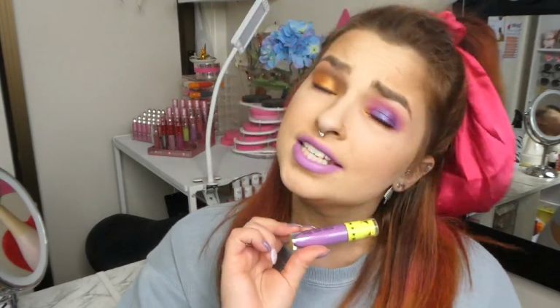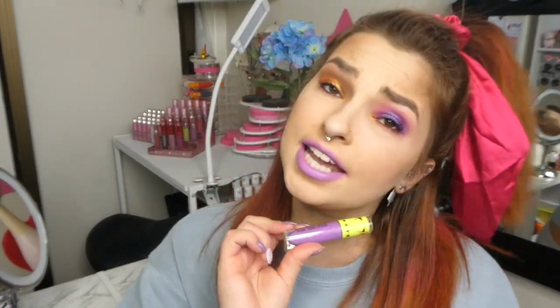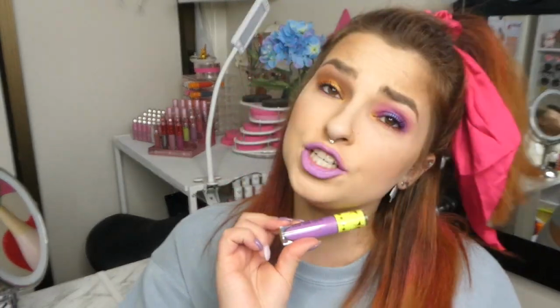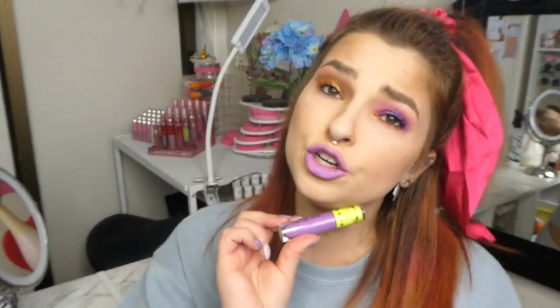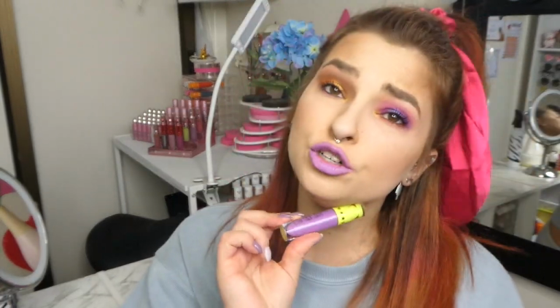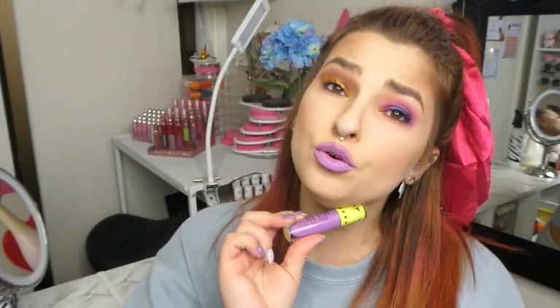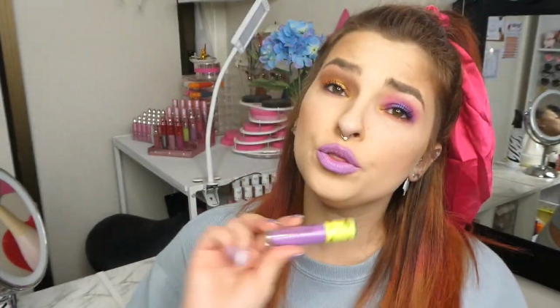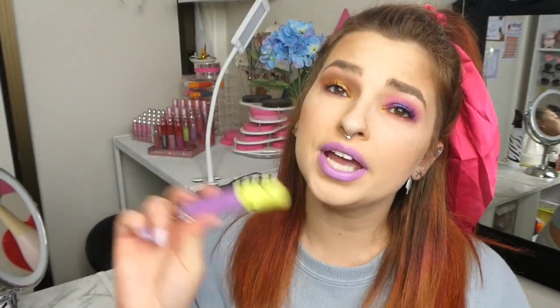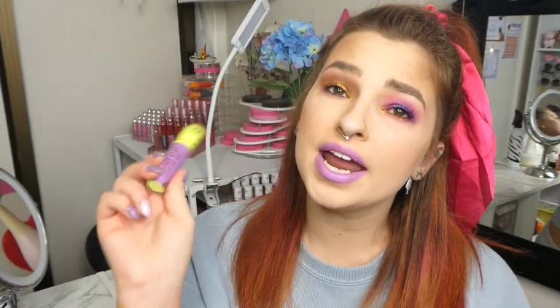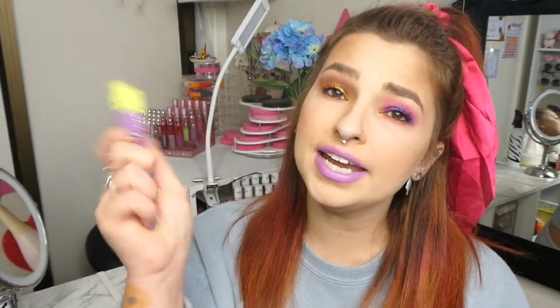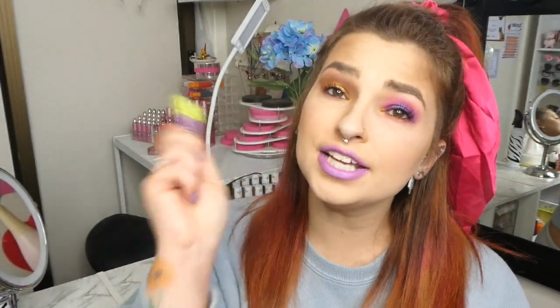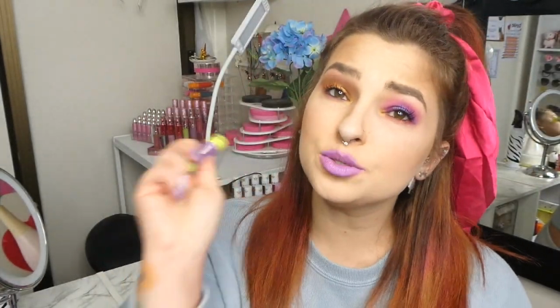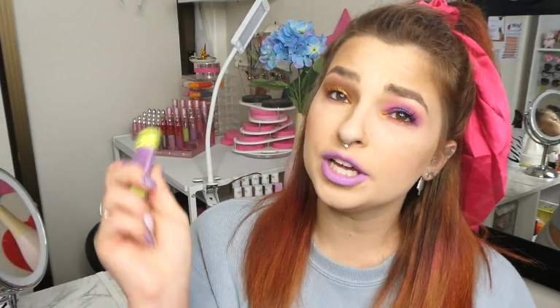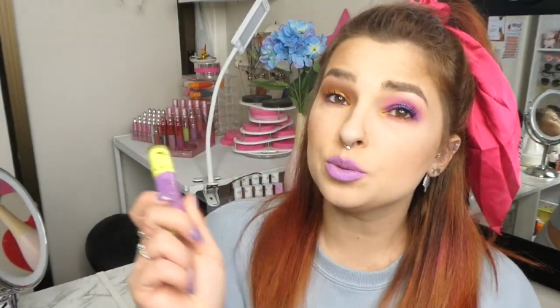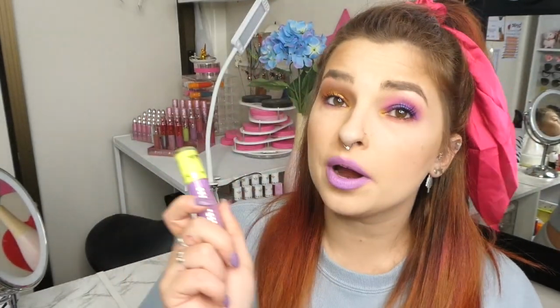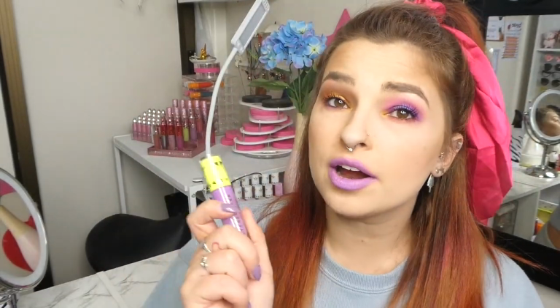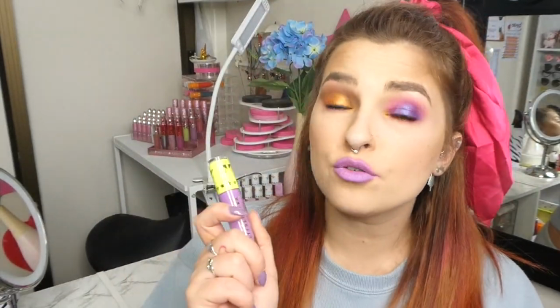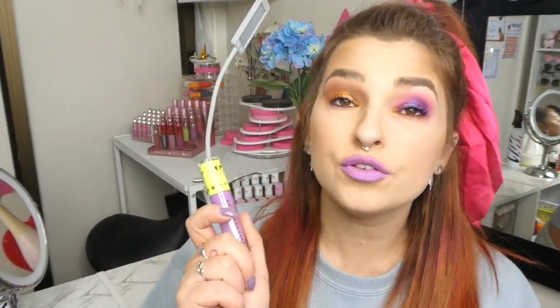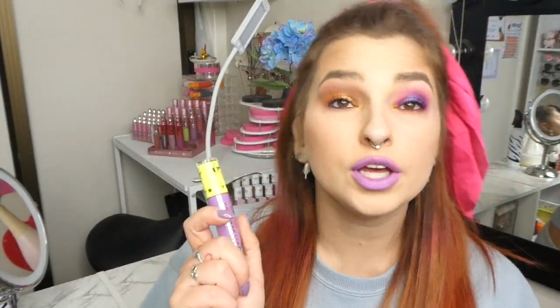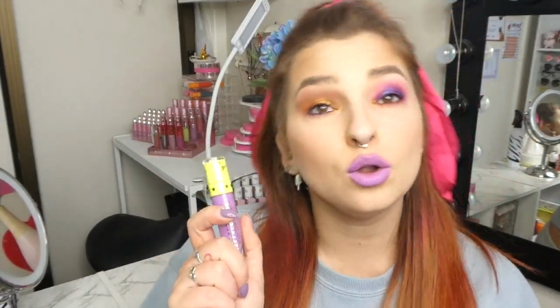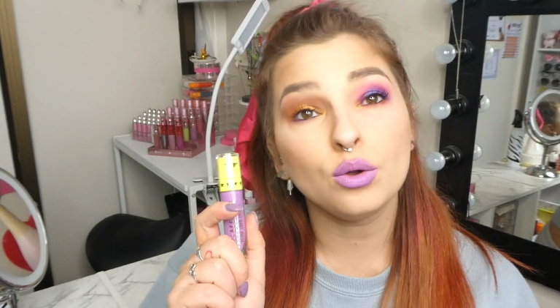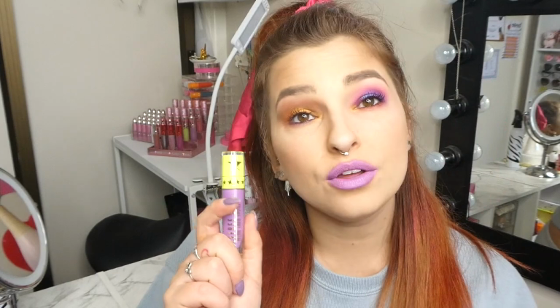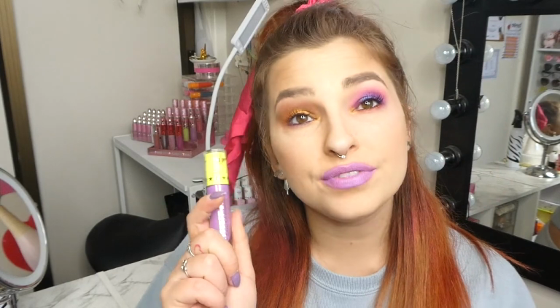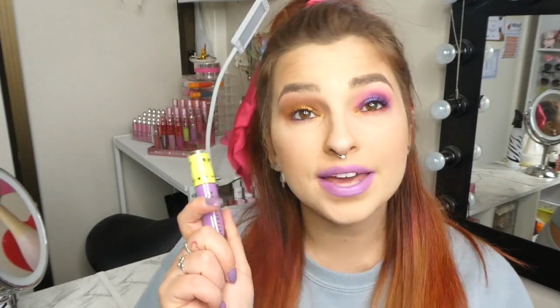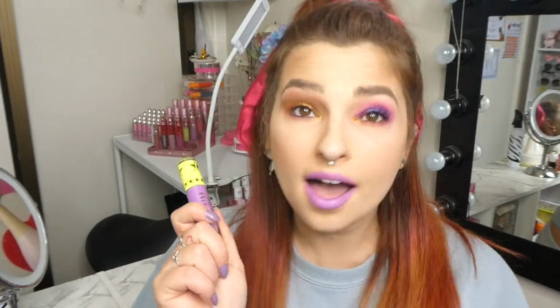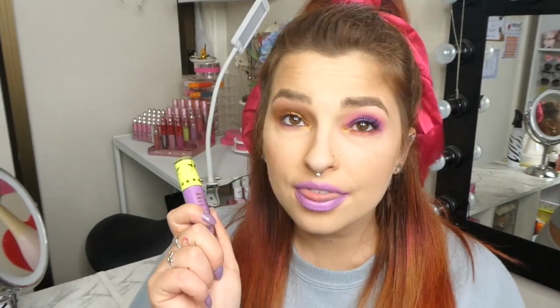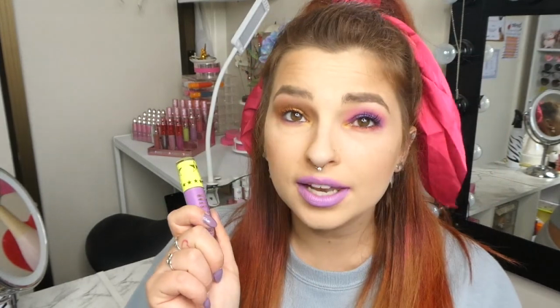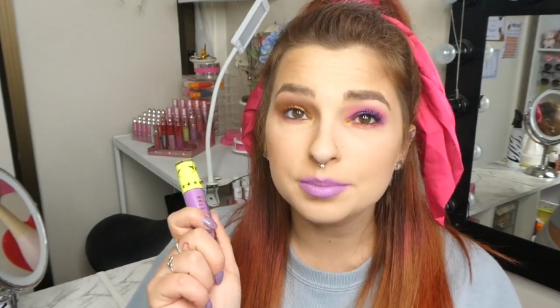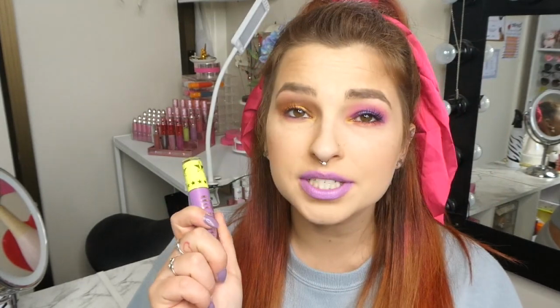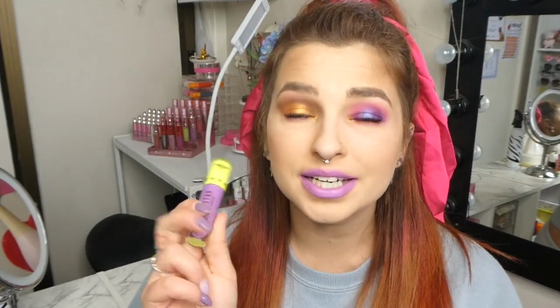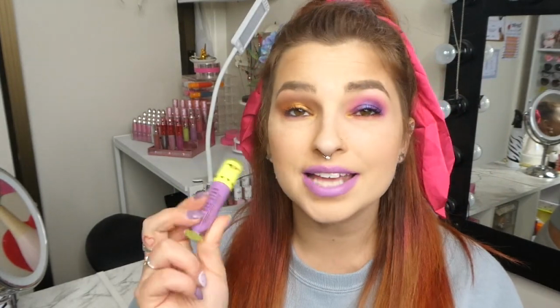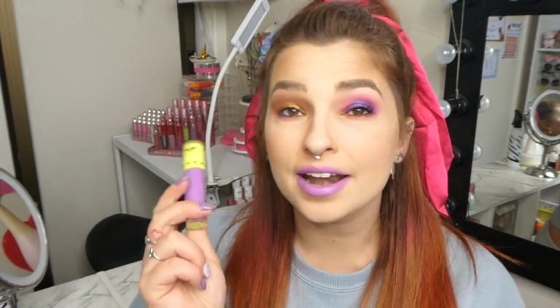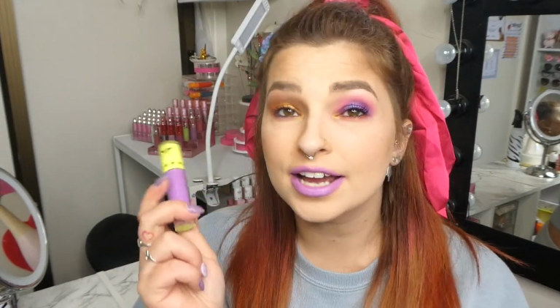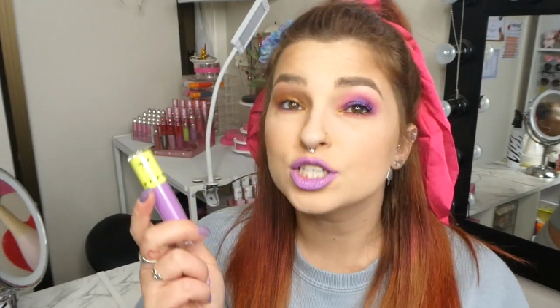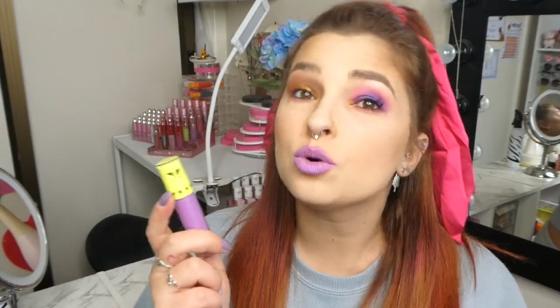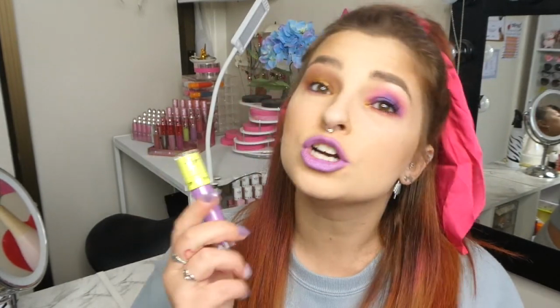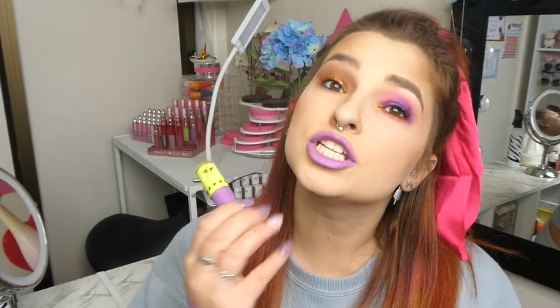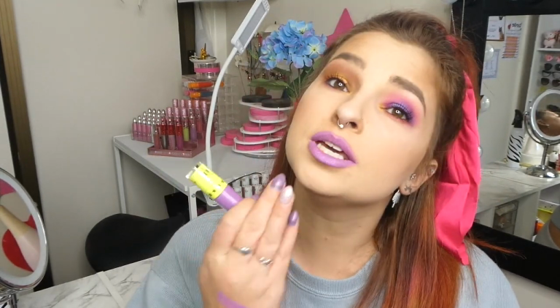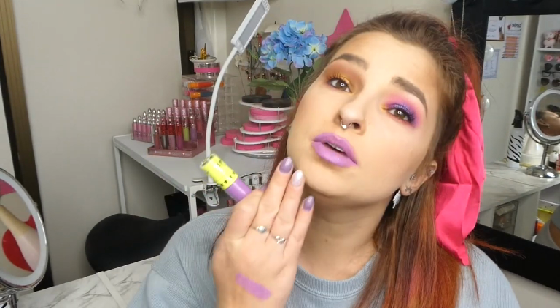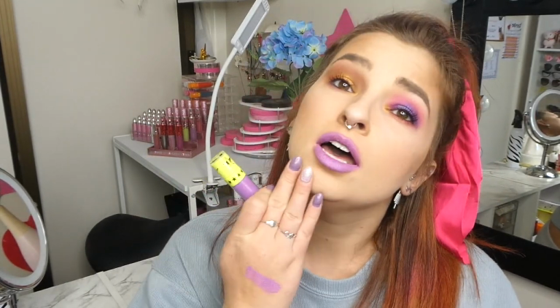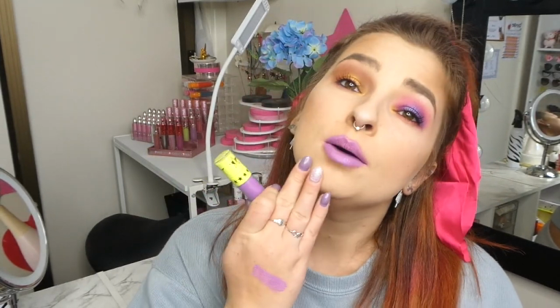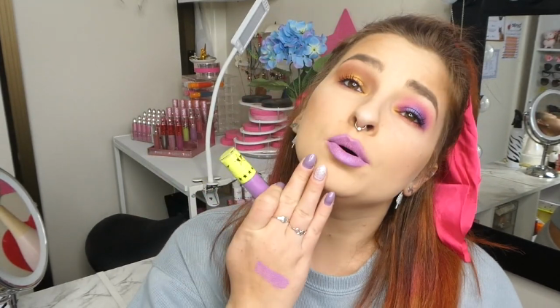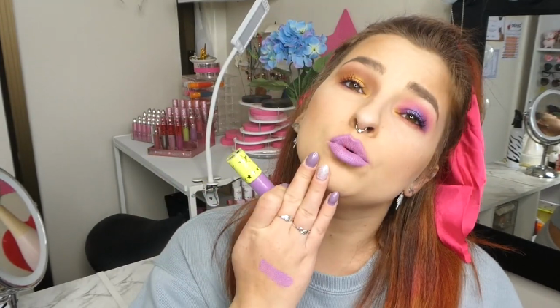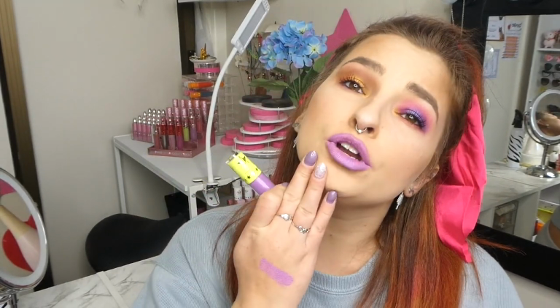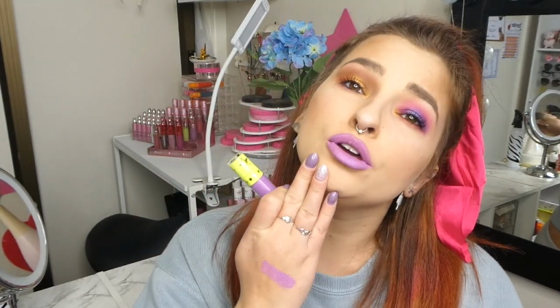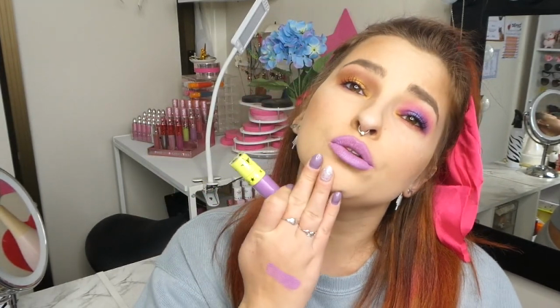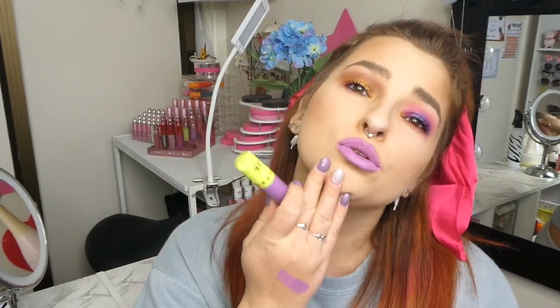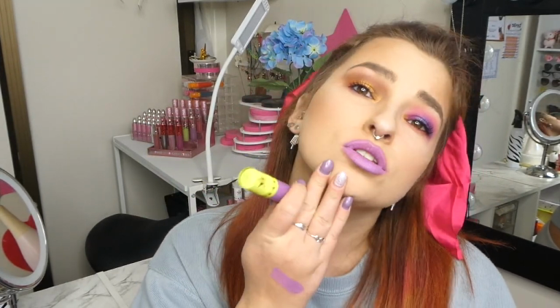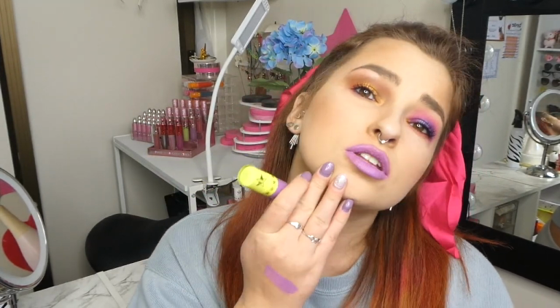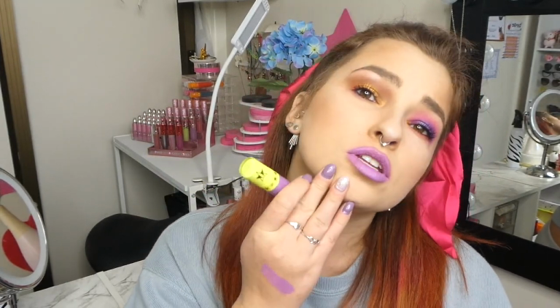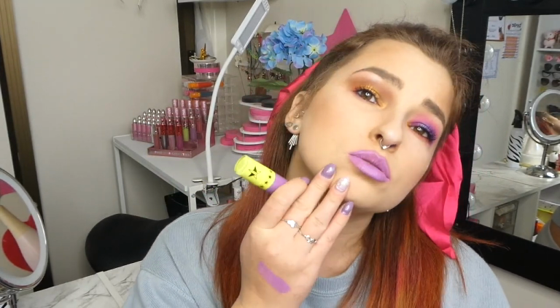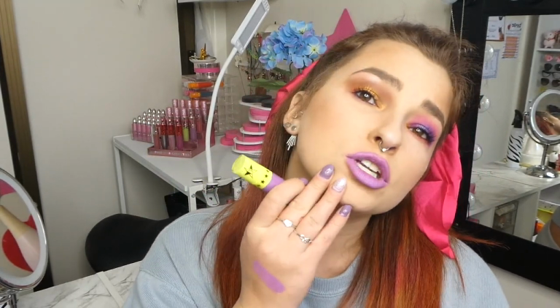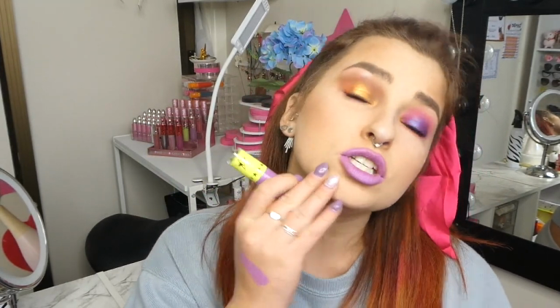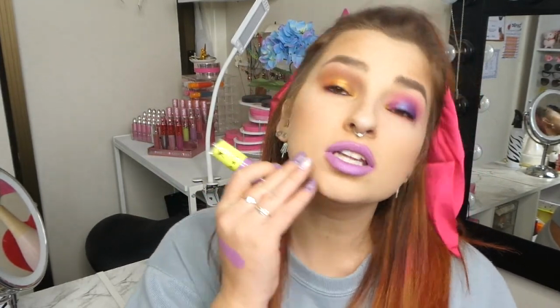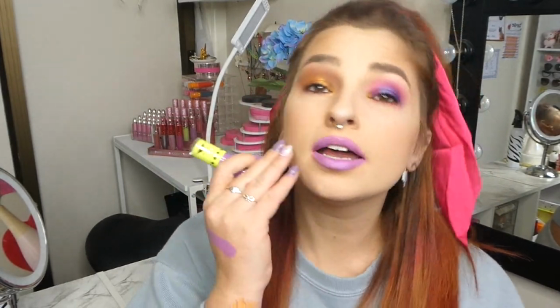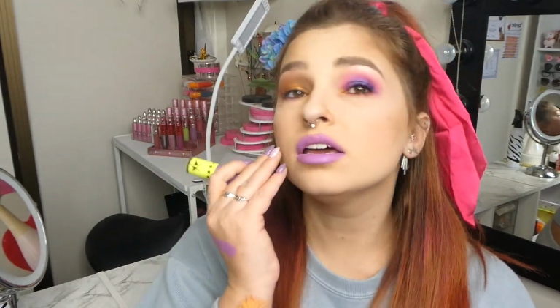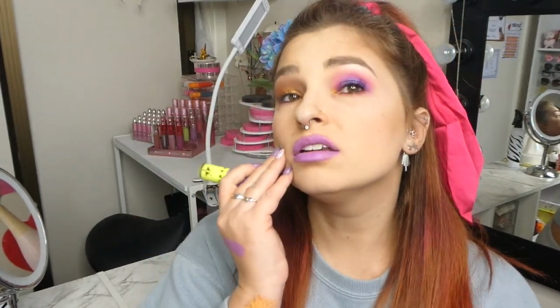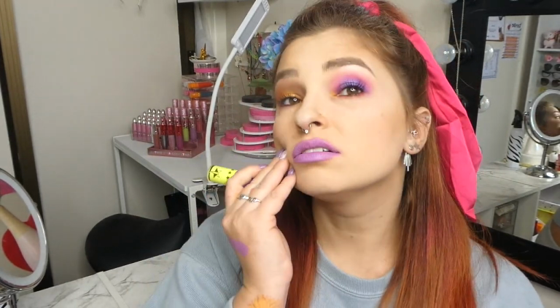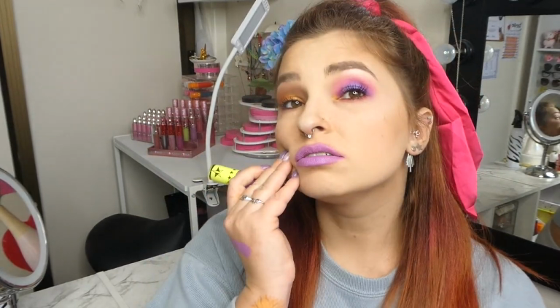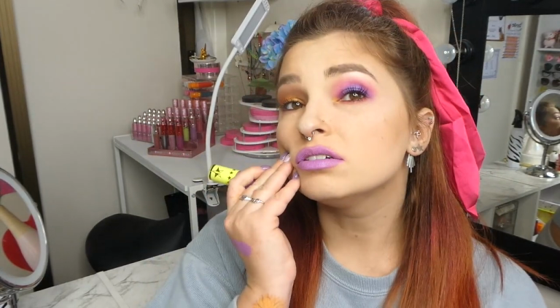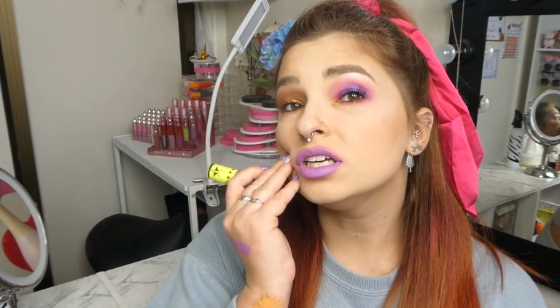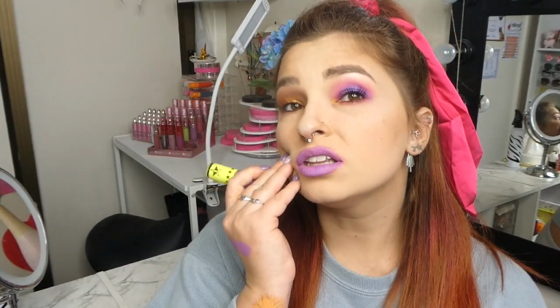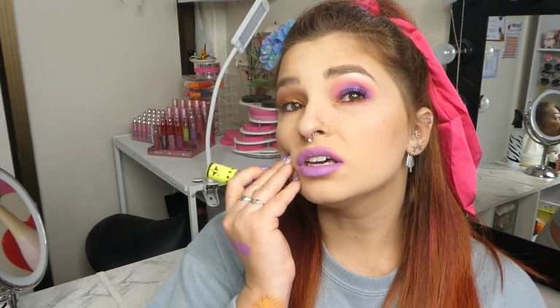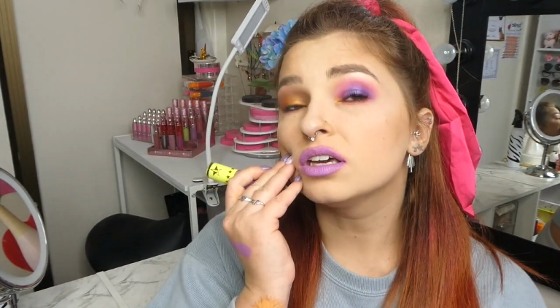Stay tuned for the next ones where I reveal all of the other lipsticks and swatch them. But what are your thoughts on this one? Do you like it?